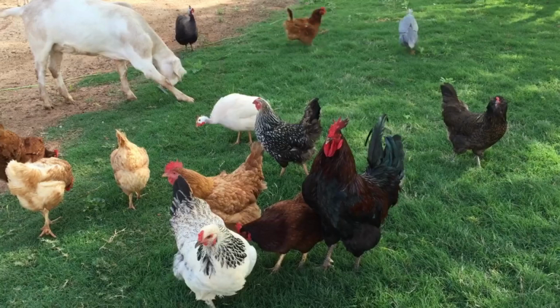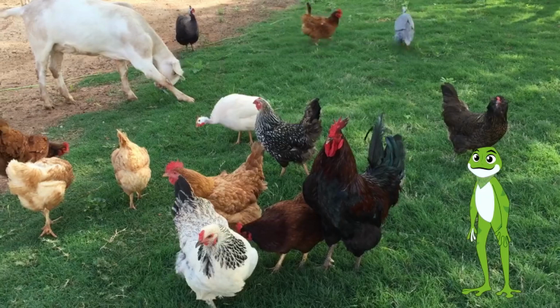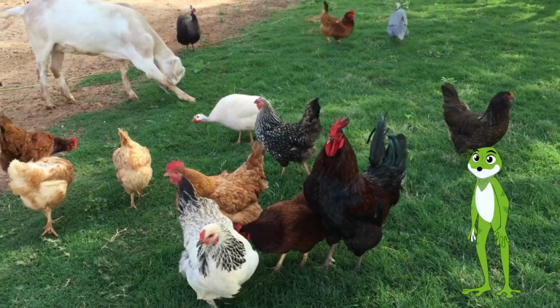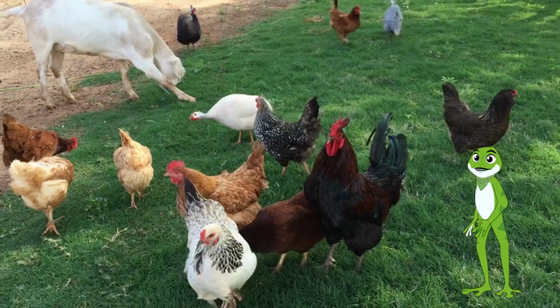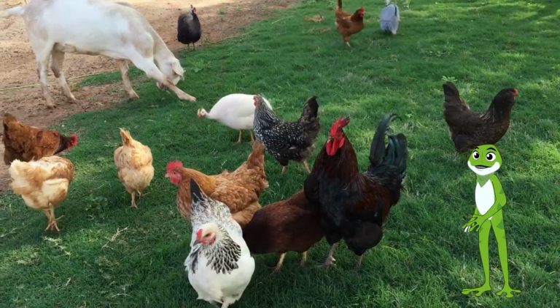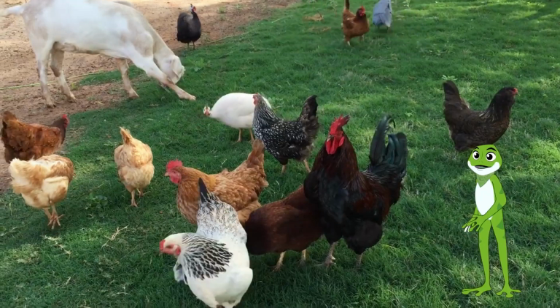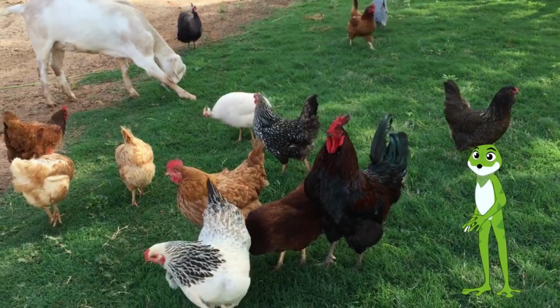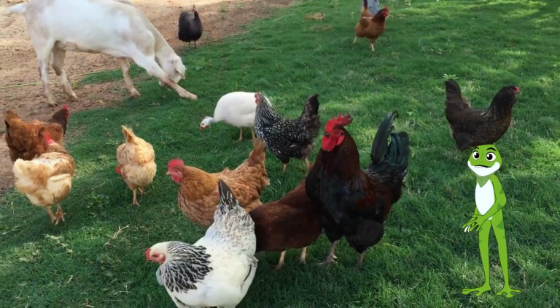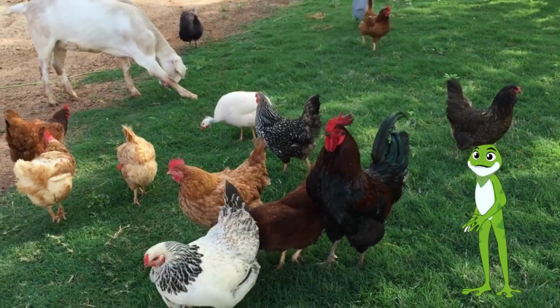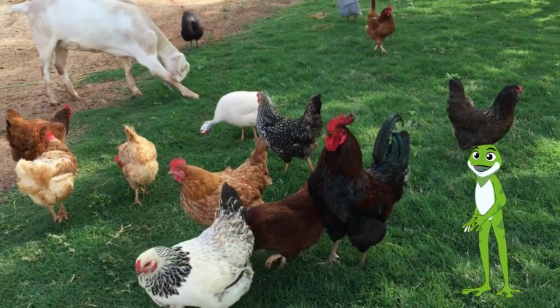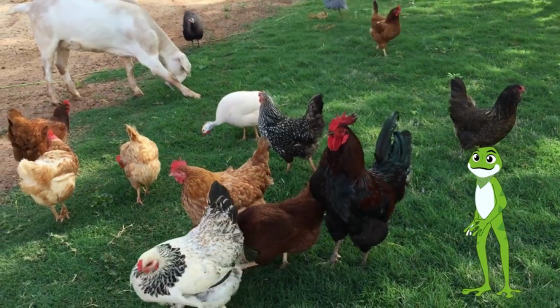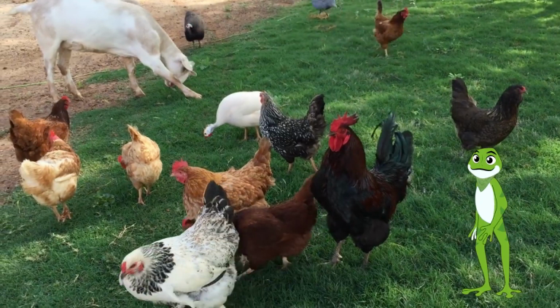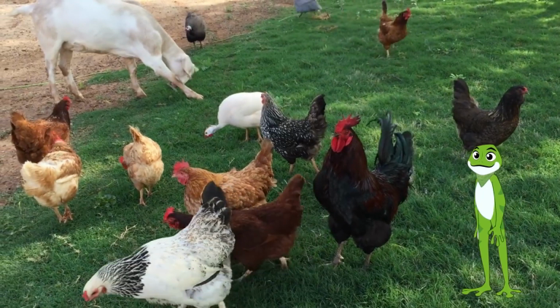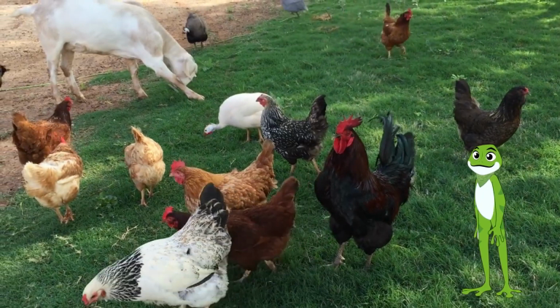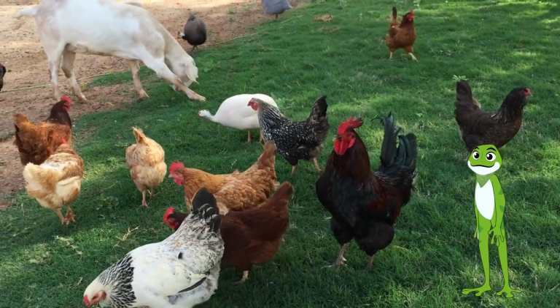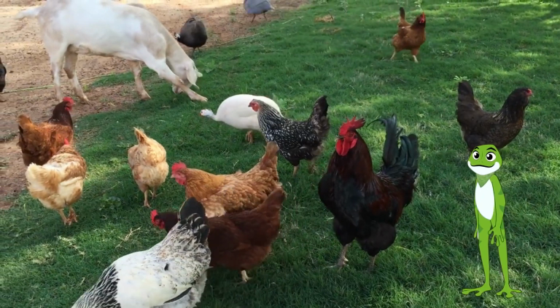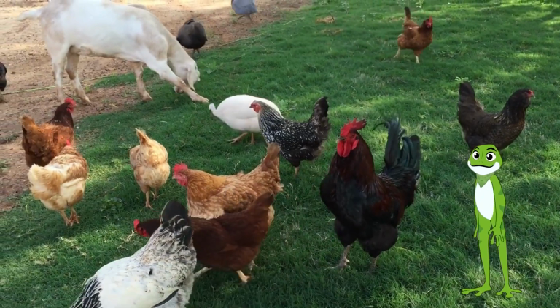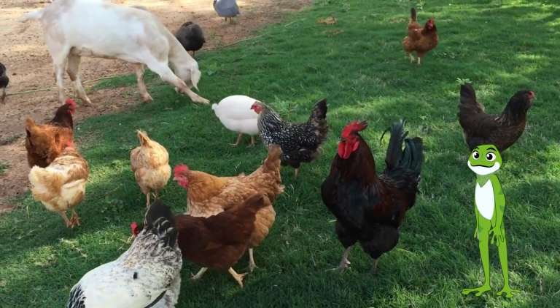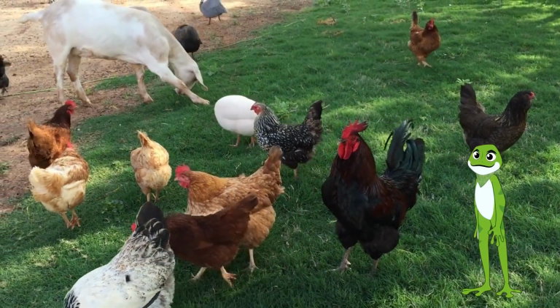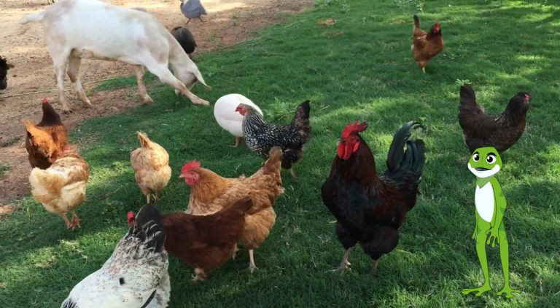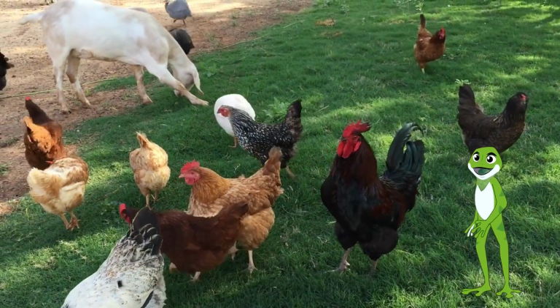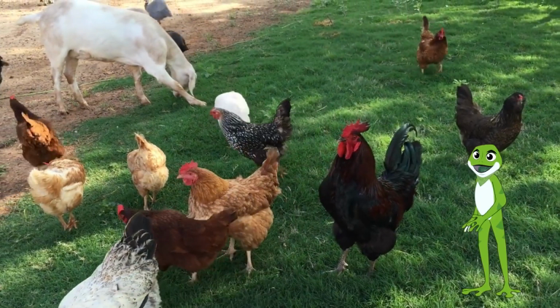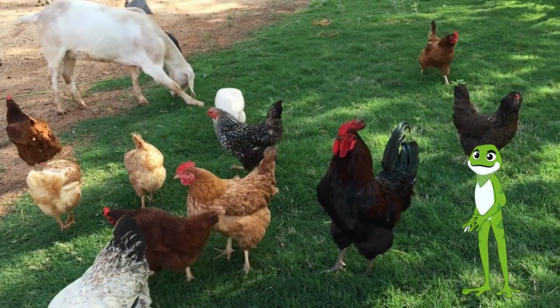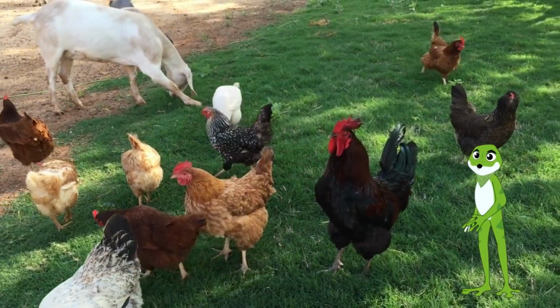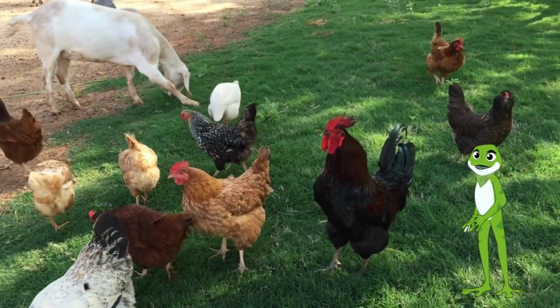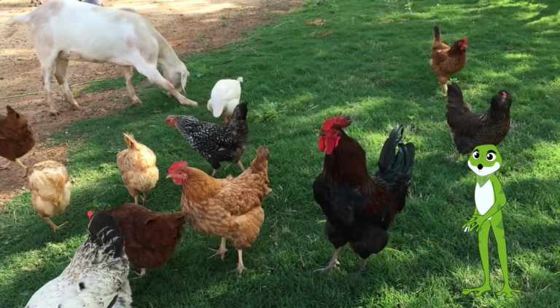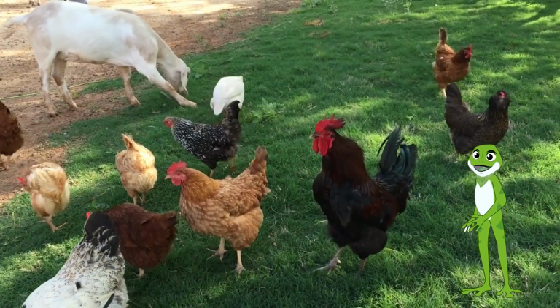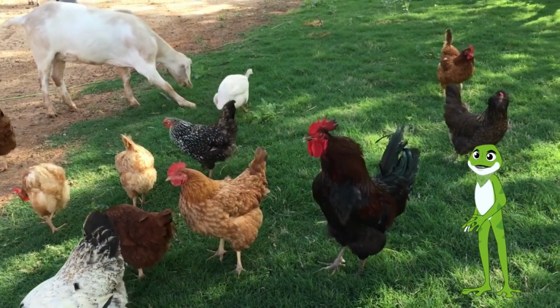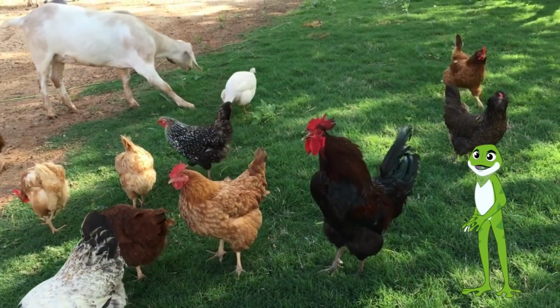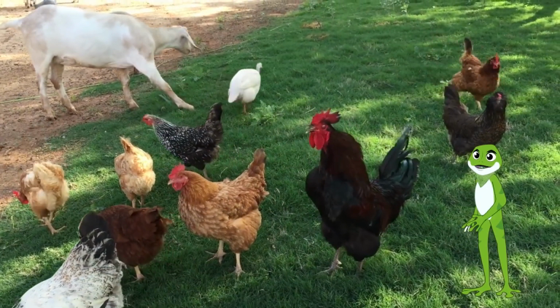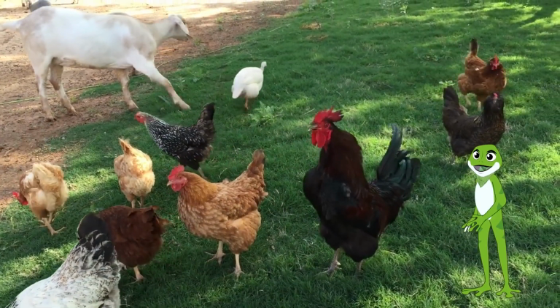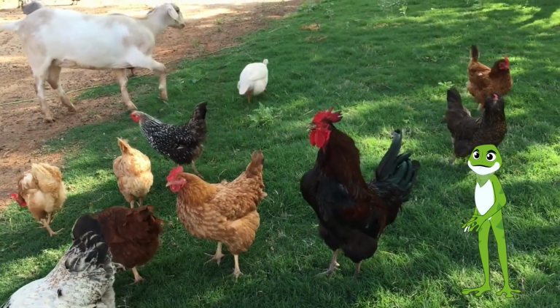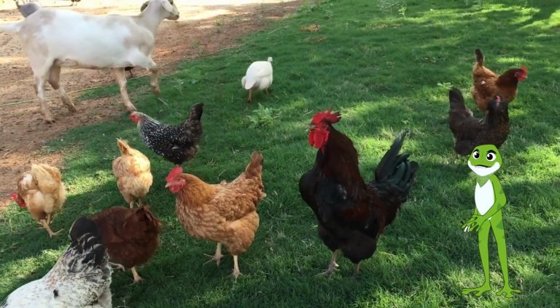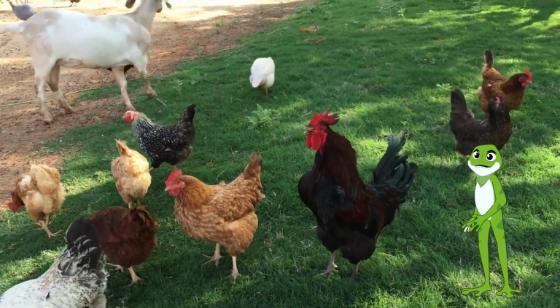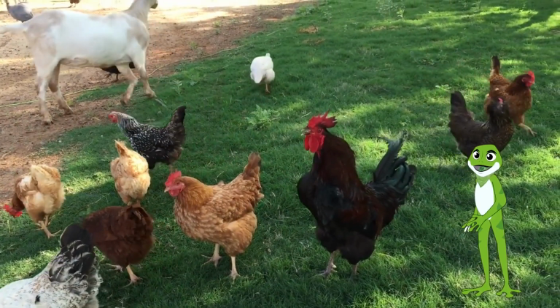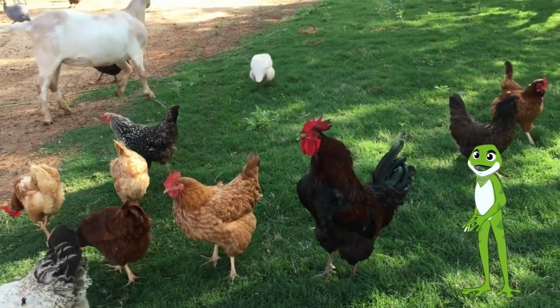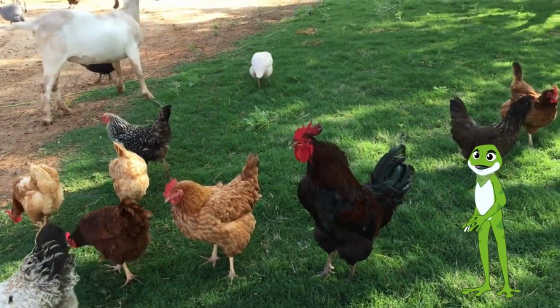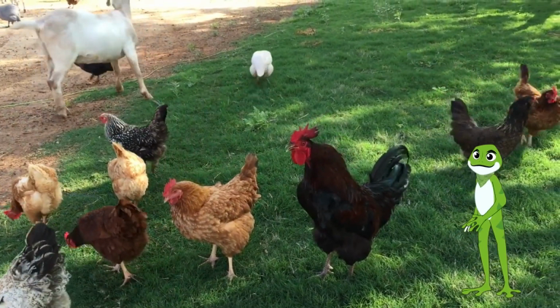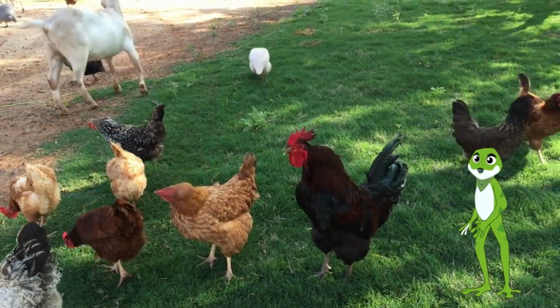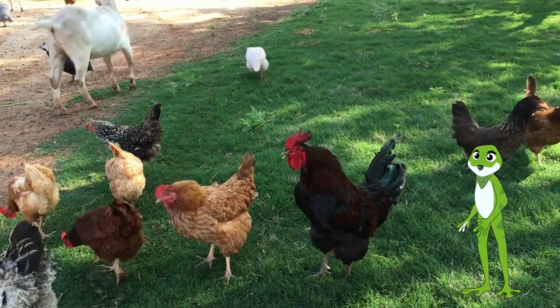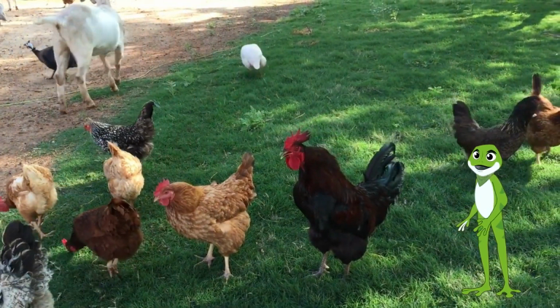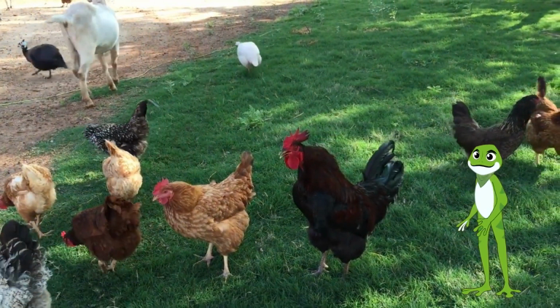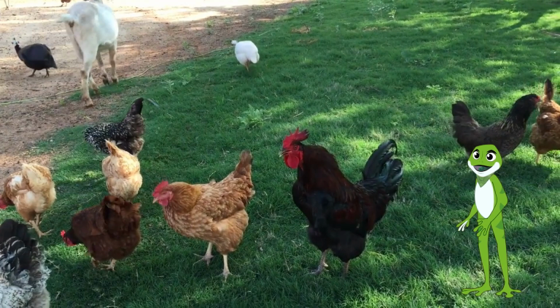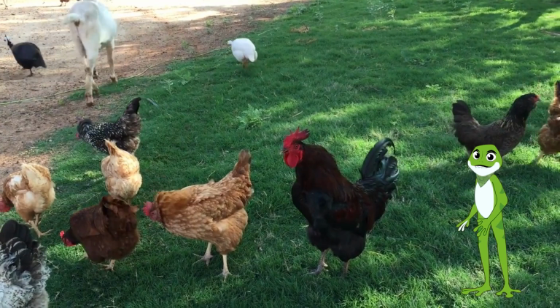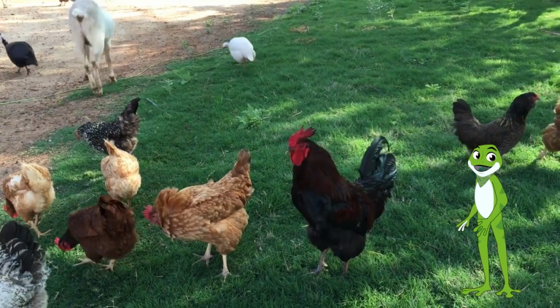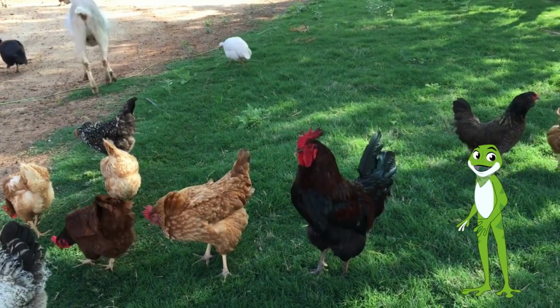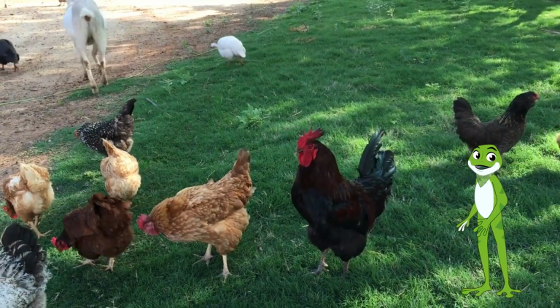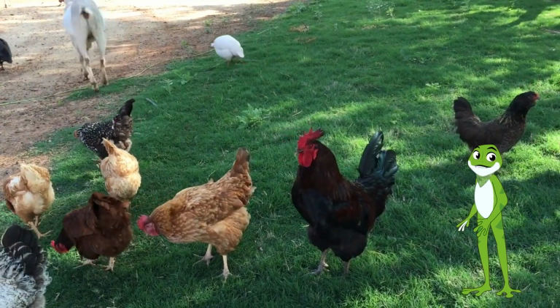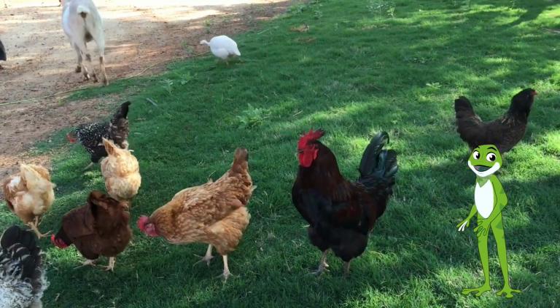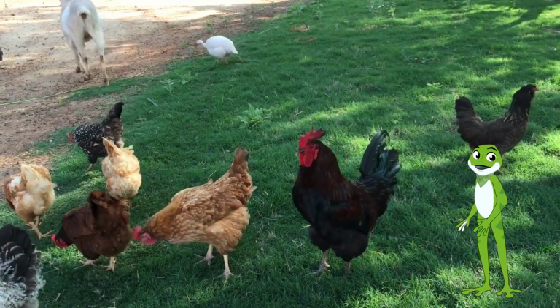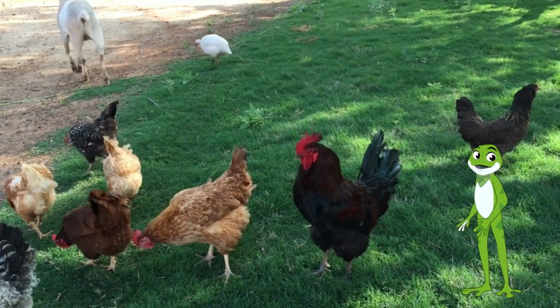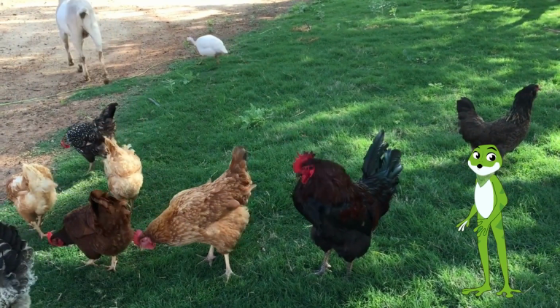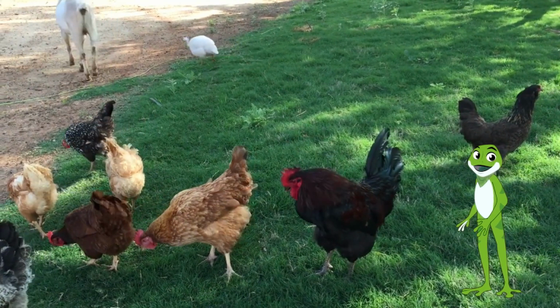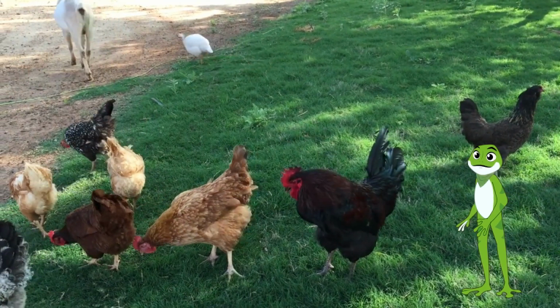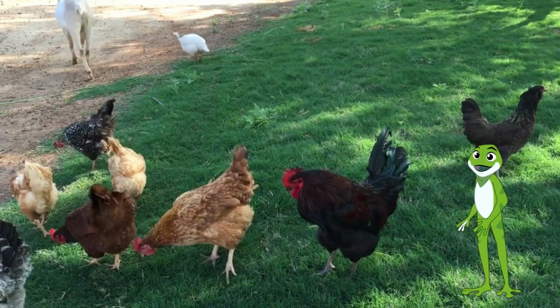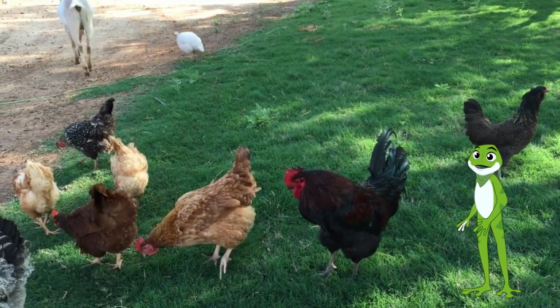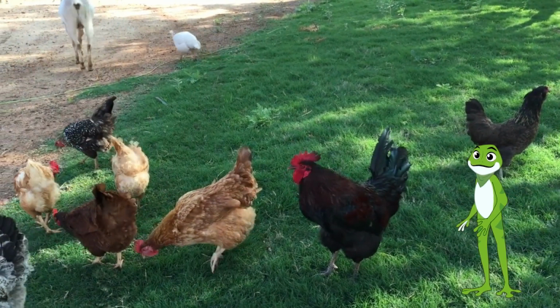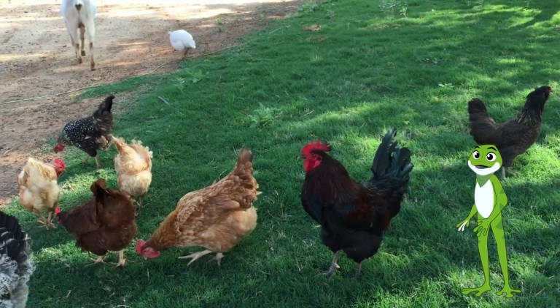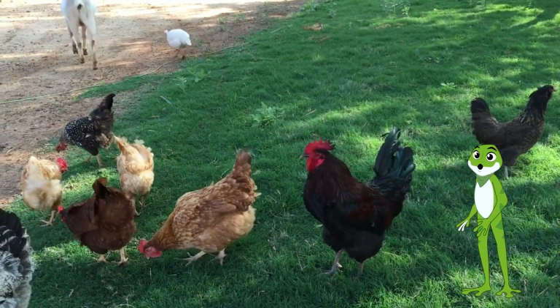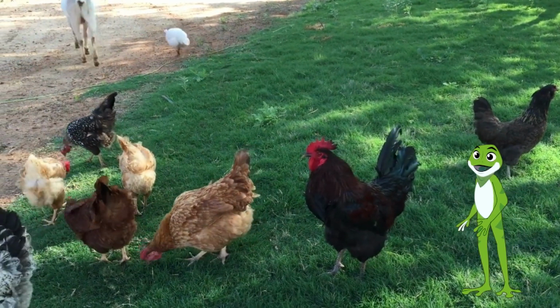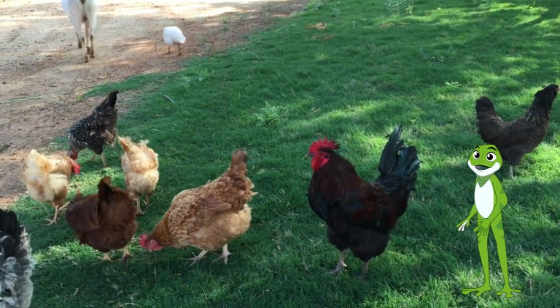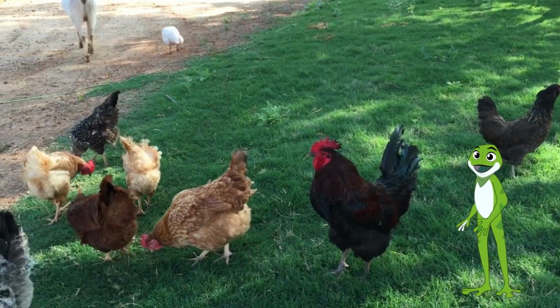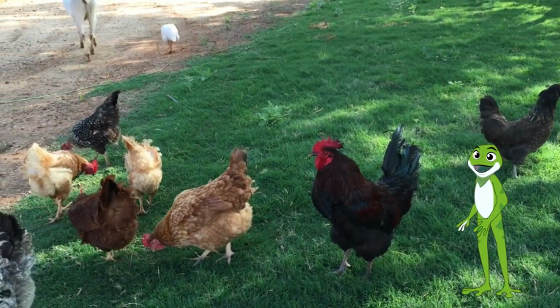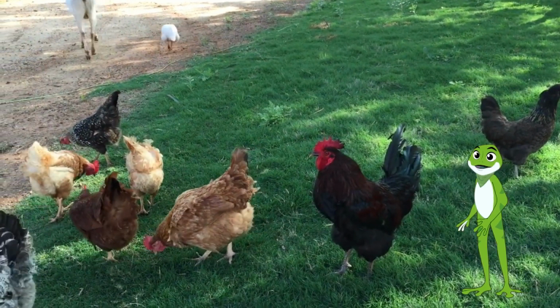Welcome to our farm. Today, we are going to meet some of our feathered, furry, and four-legged friends who help us in so many ways.